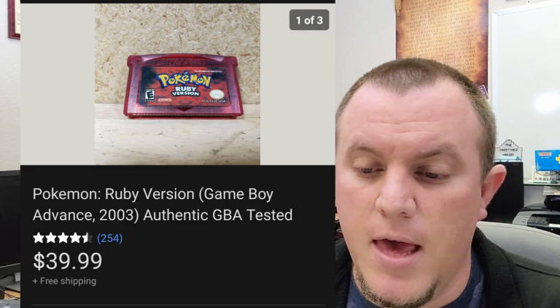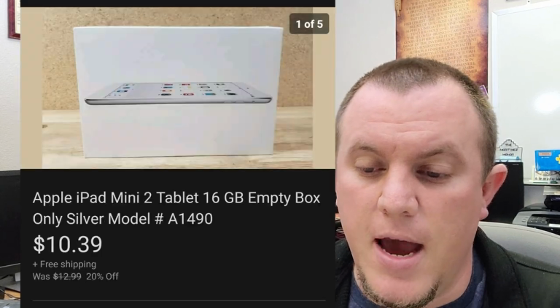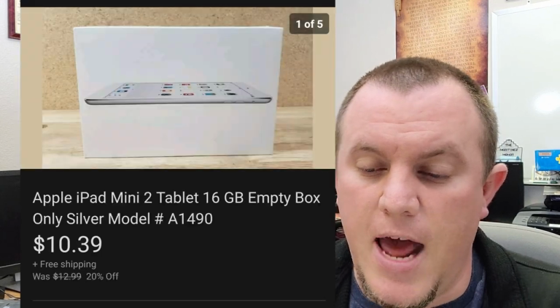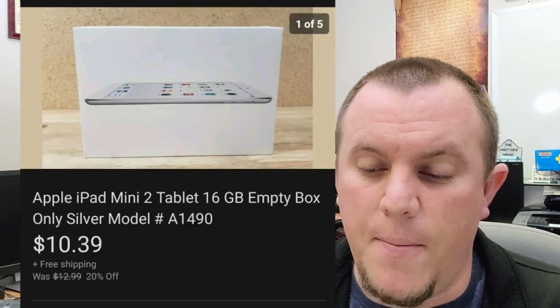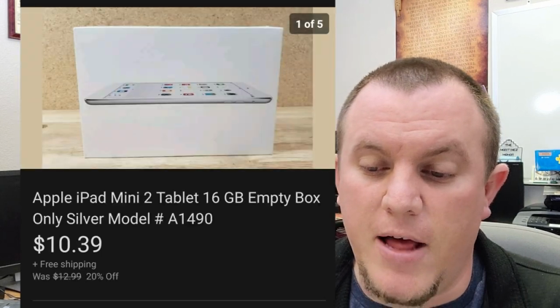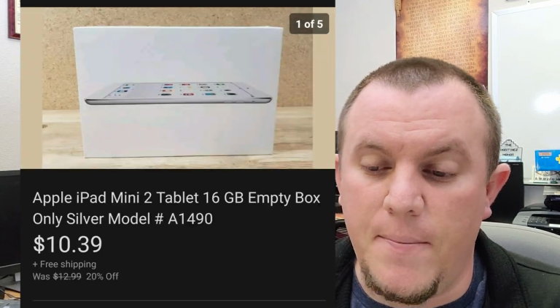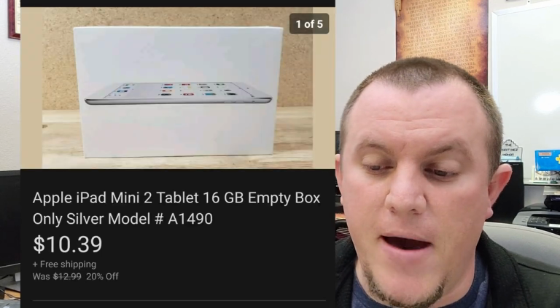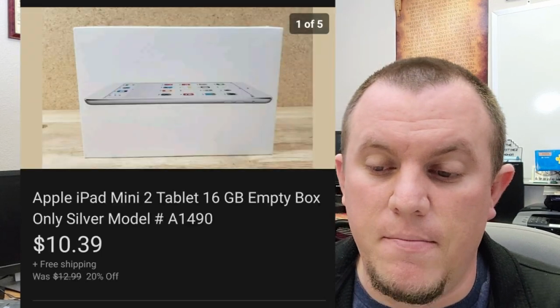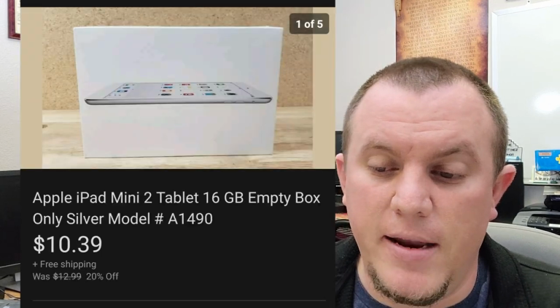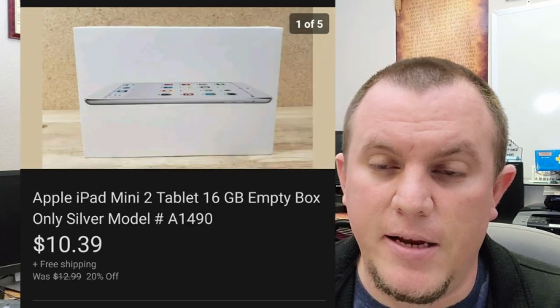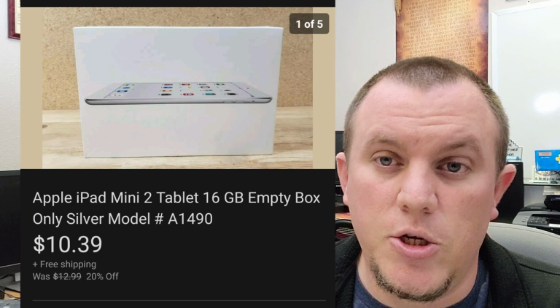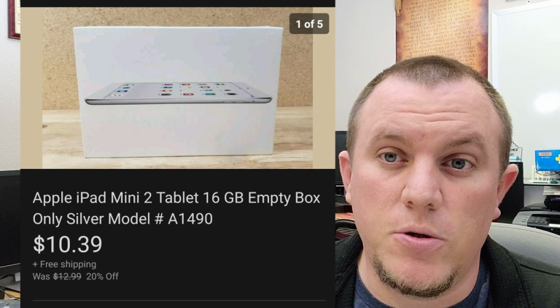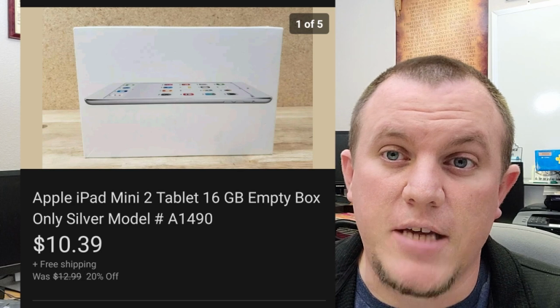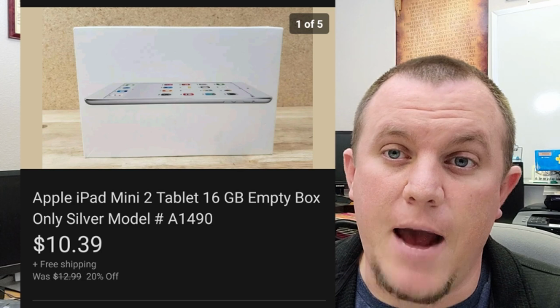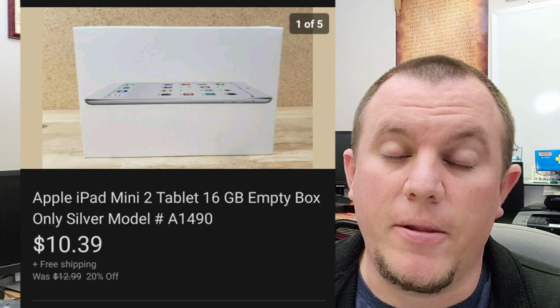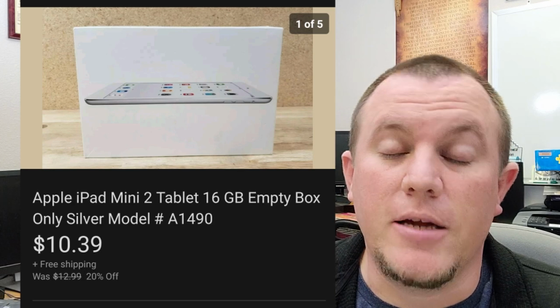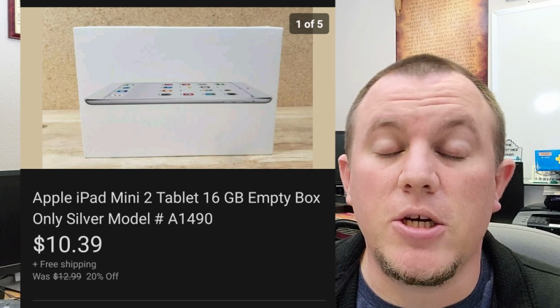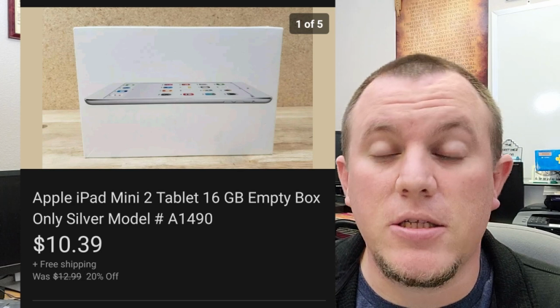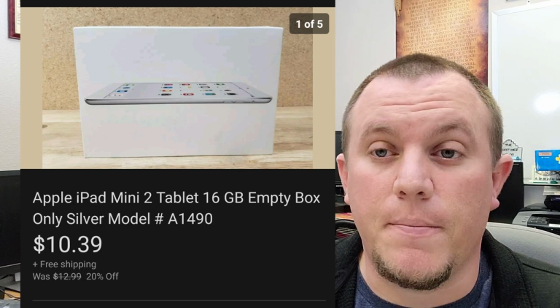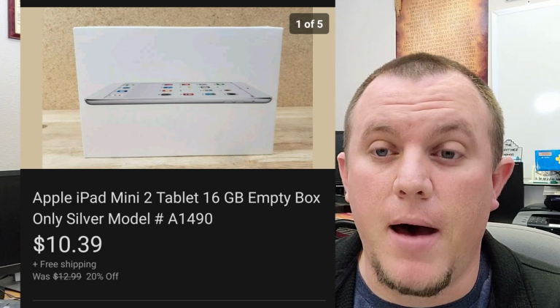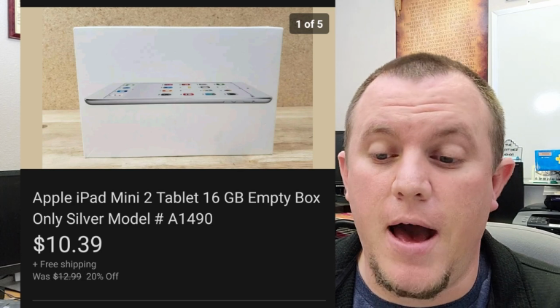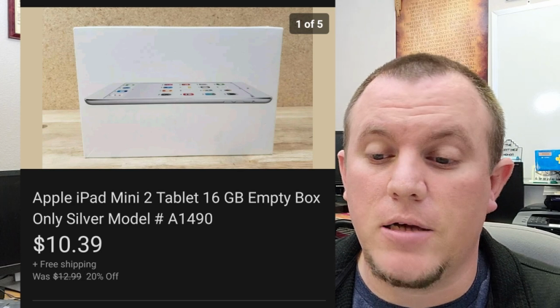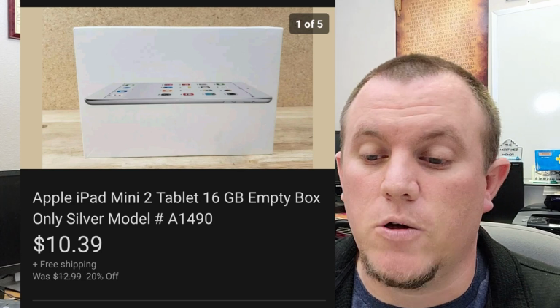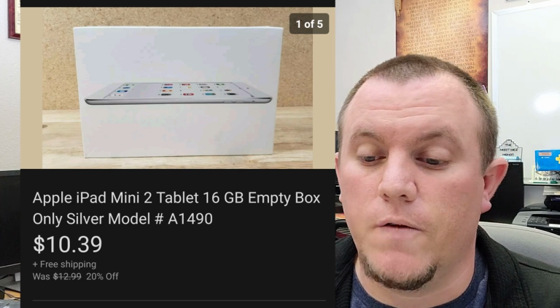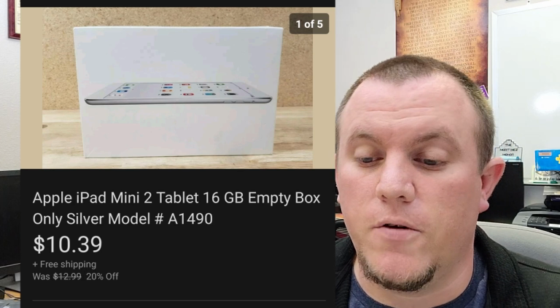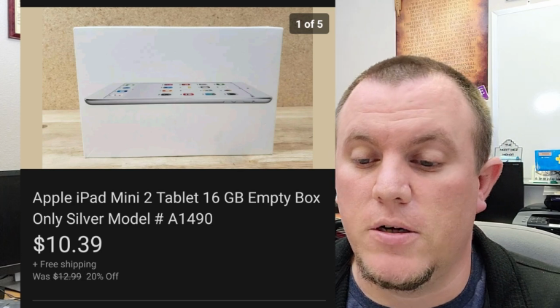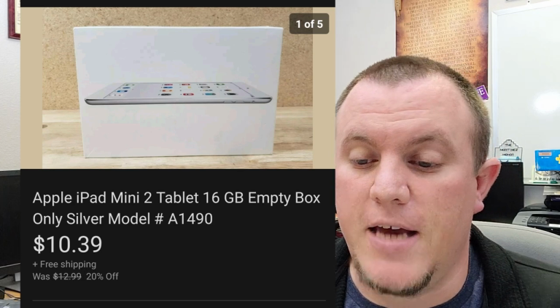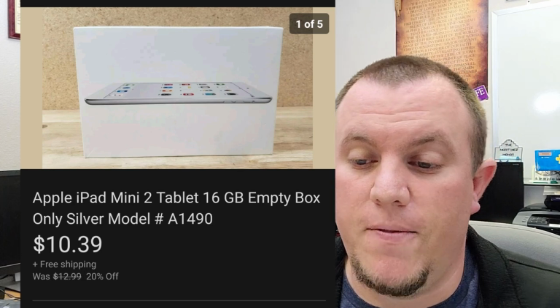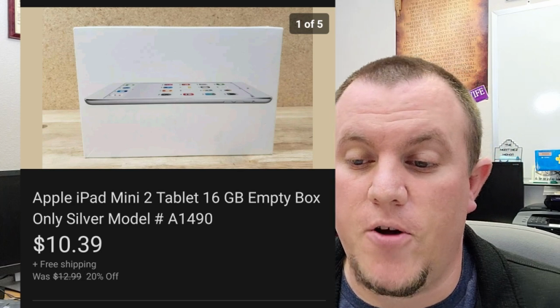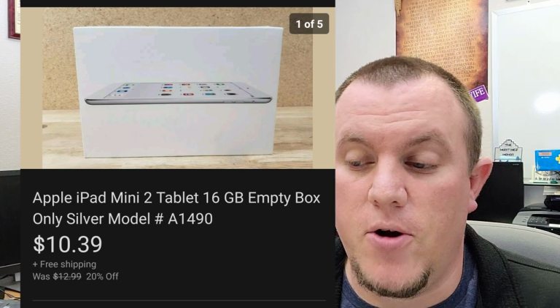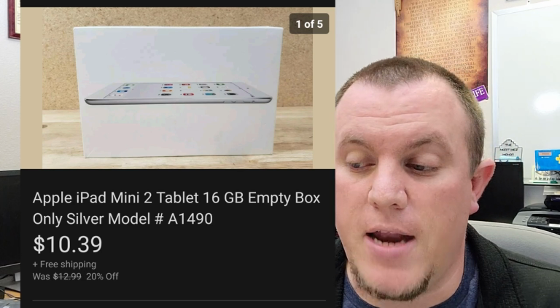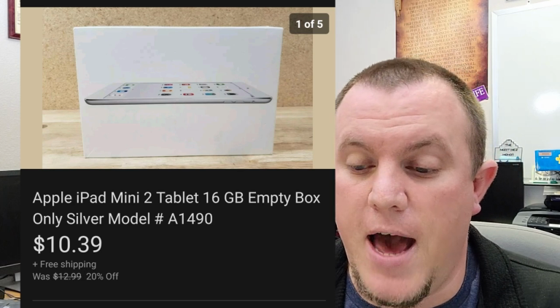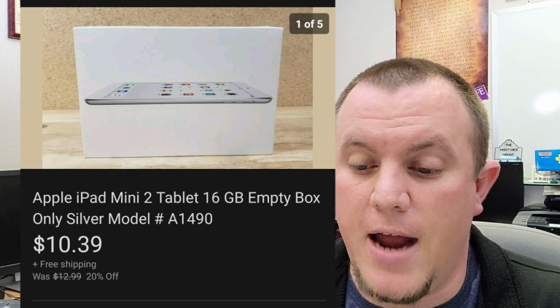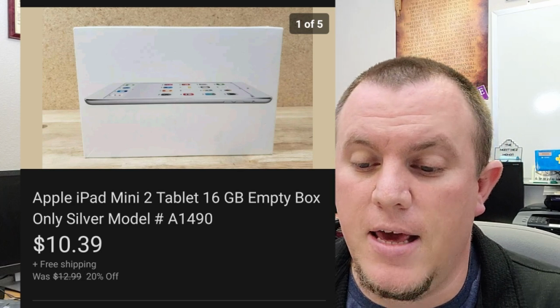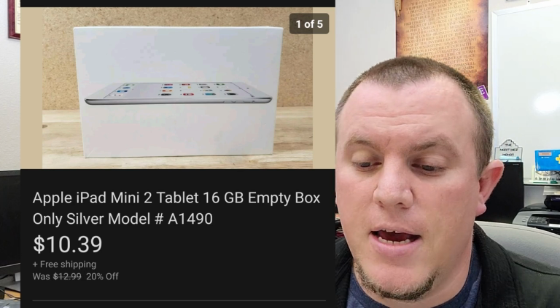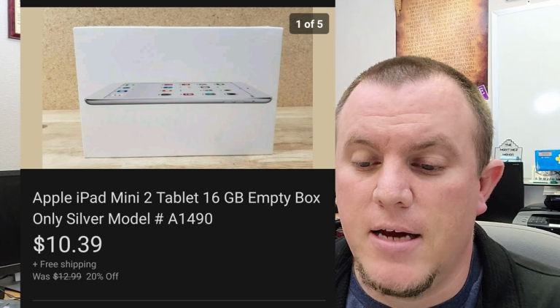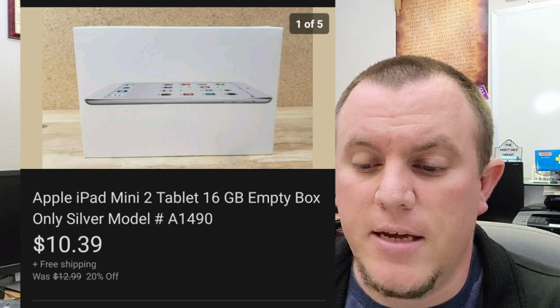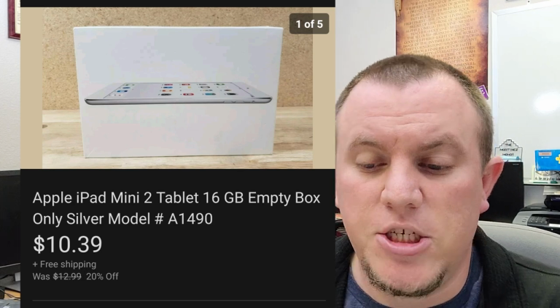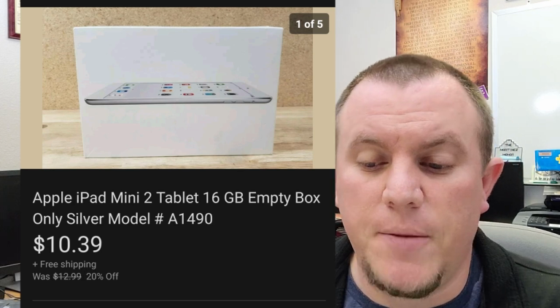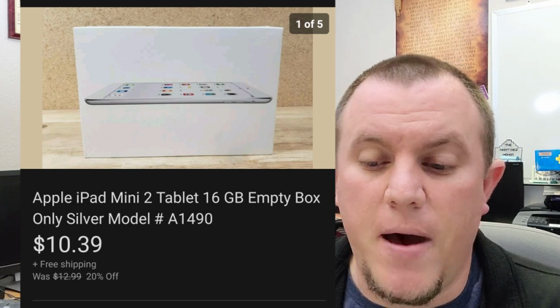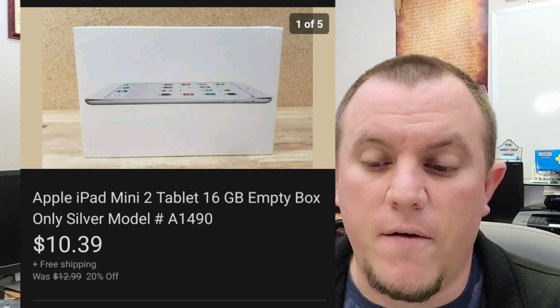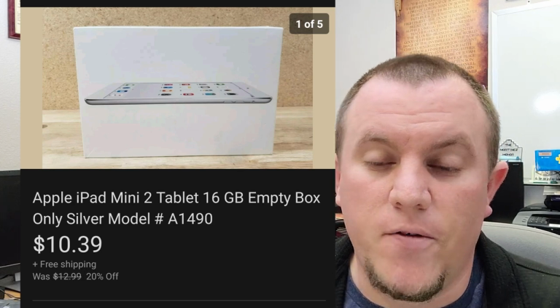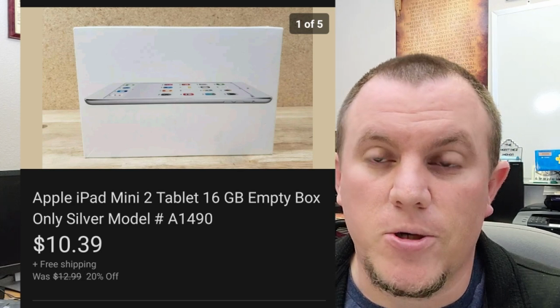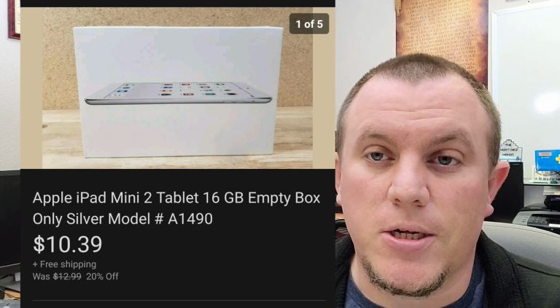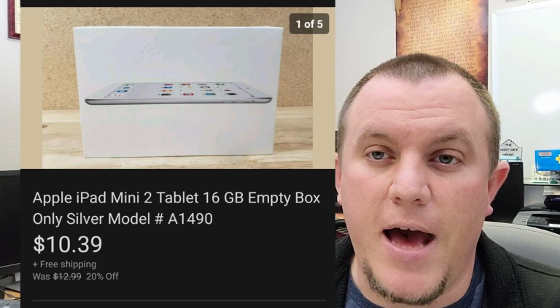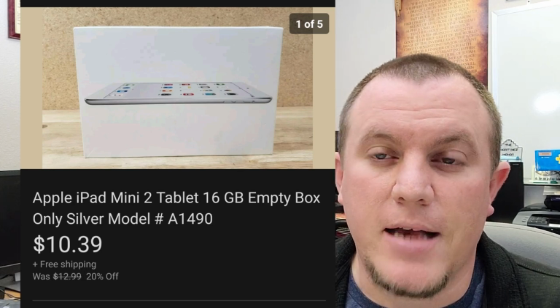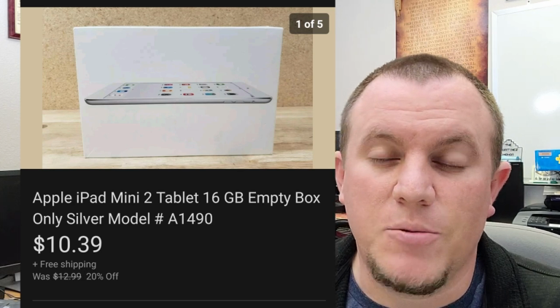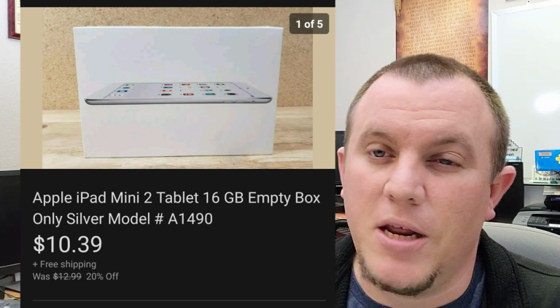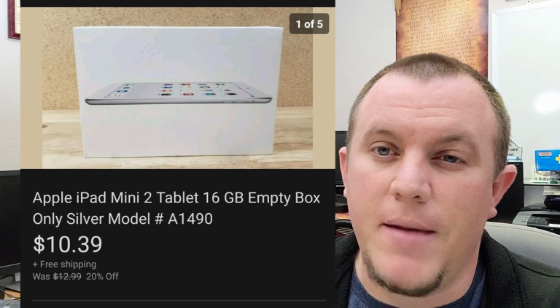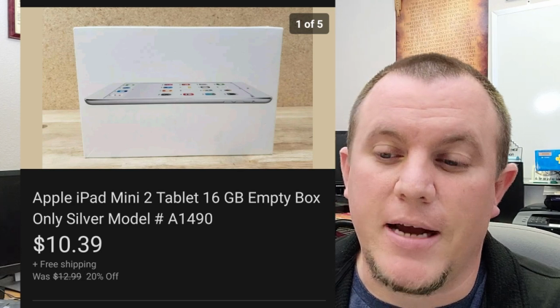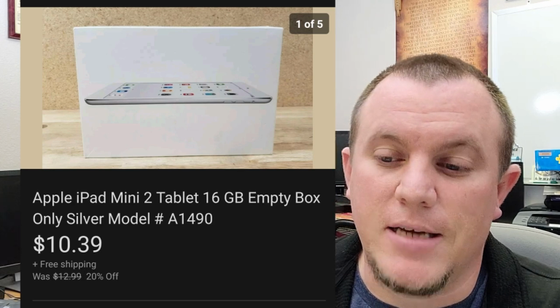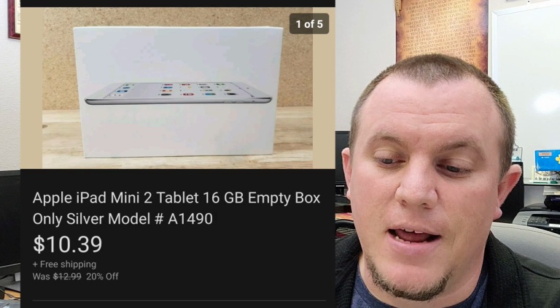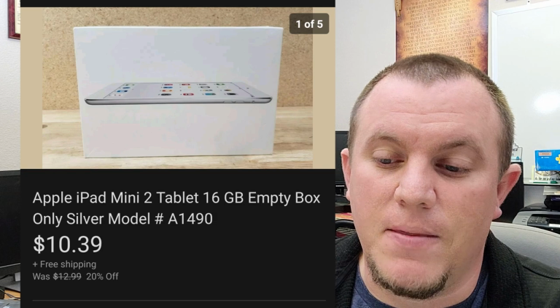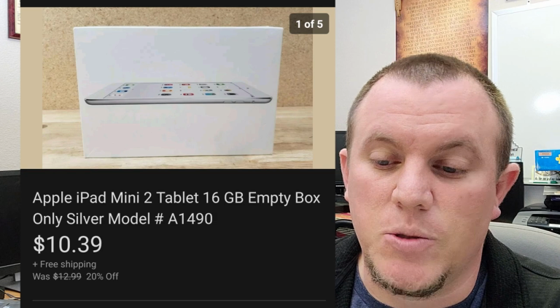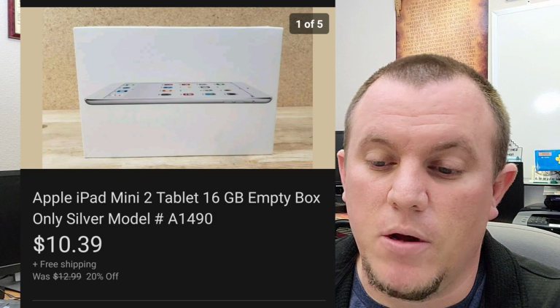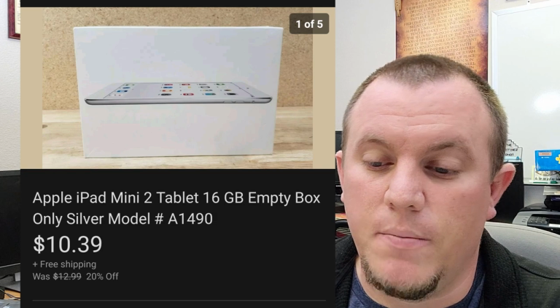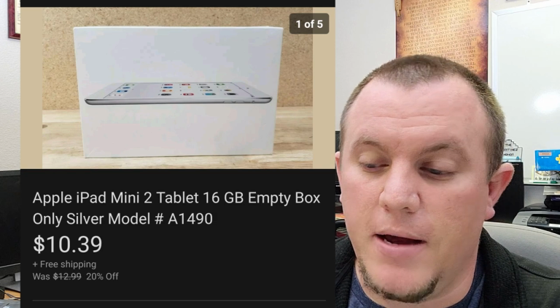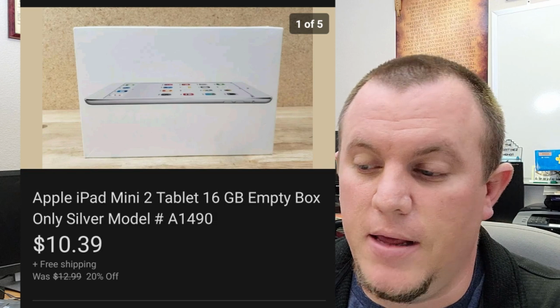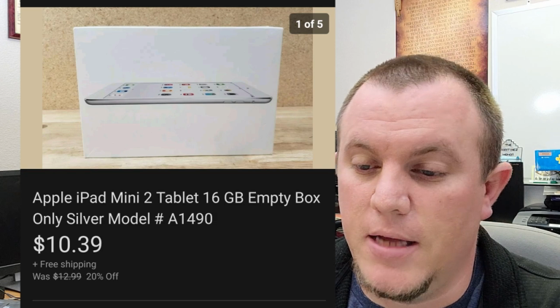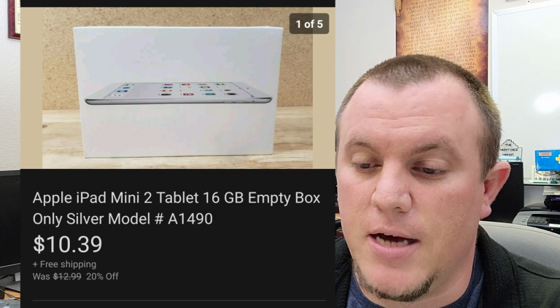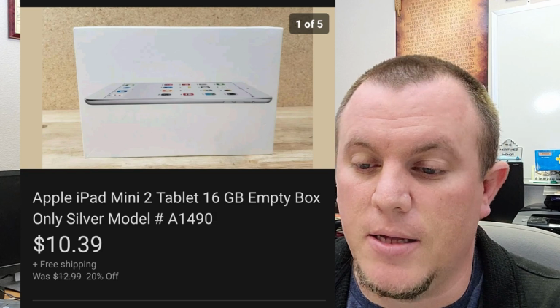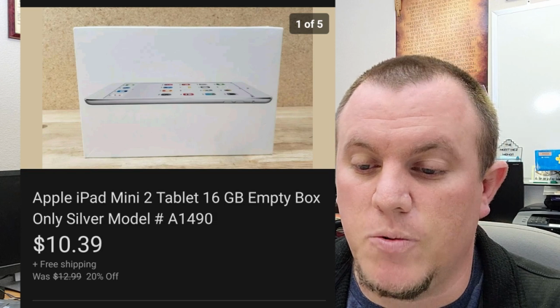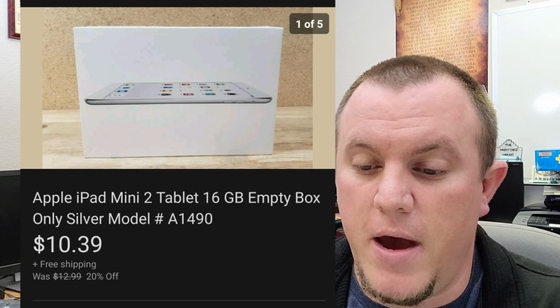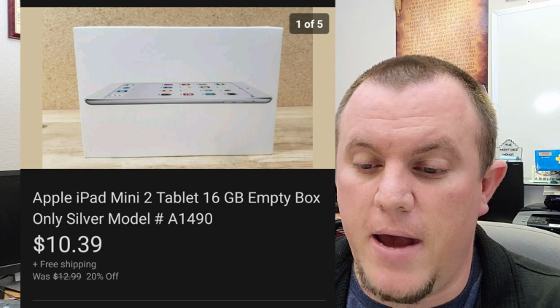An Apple iPad Mini 2 tablet — just the box — sold for $10.39. It did ship out first class. We didn't make a ton on this one.